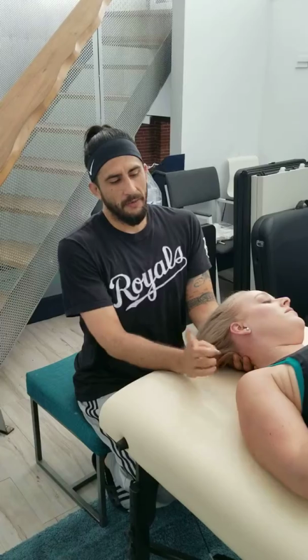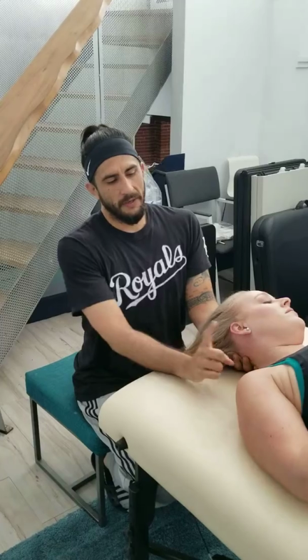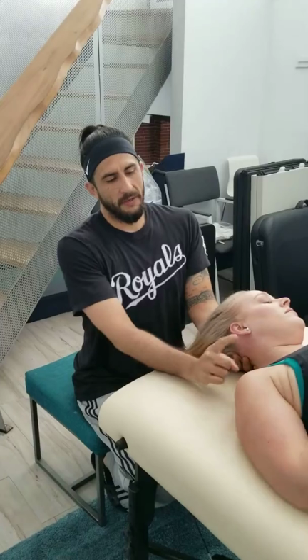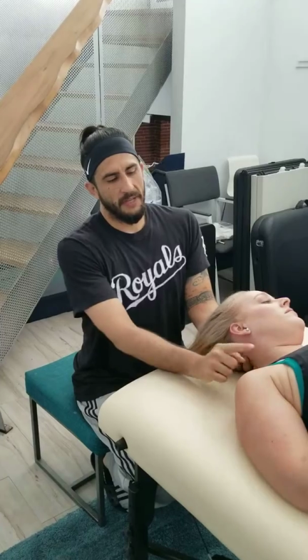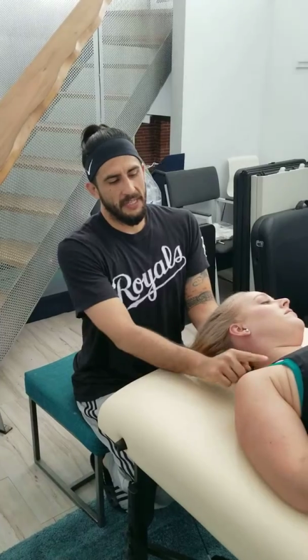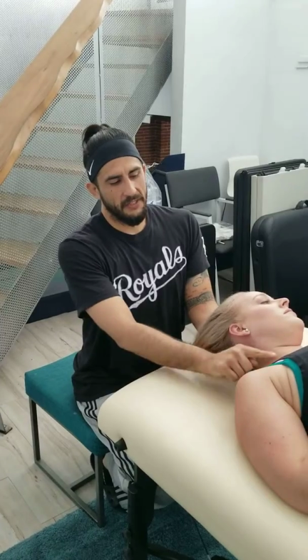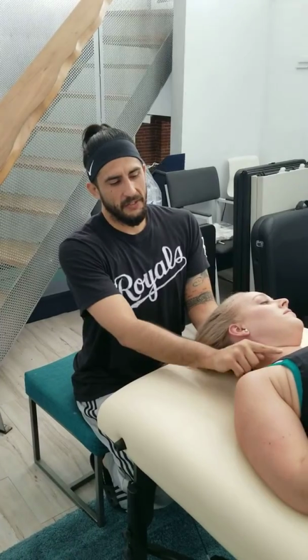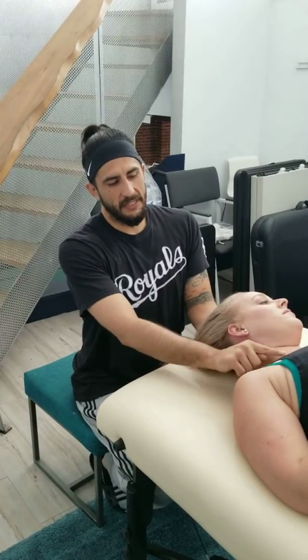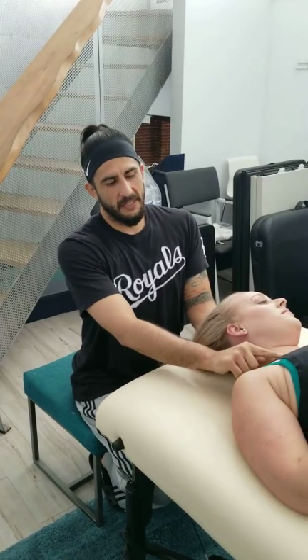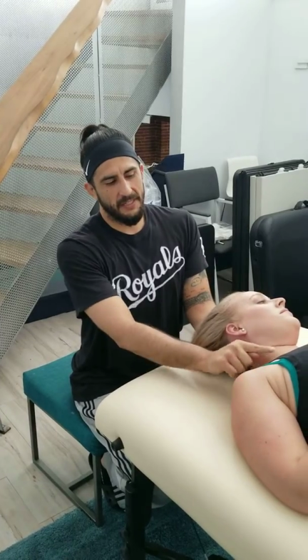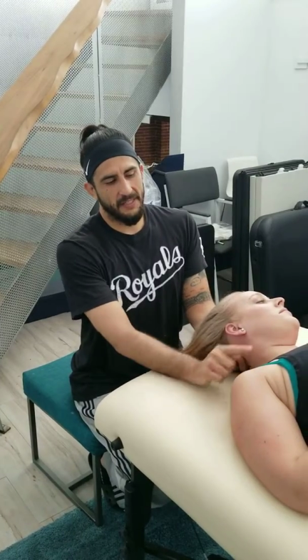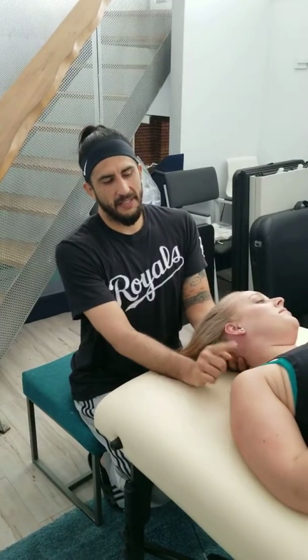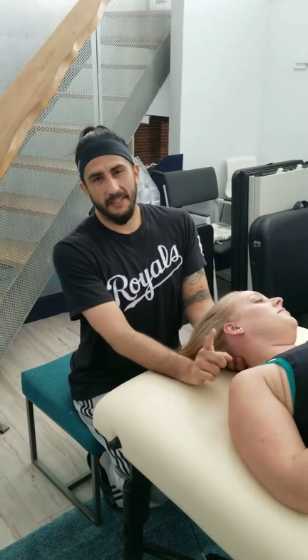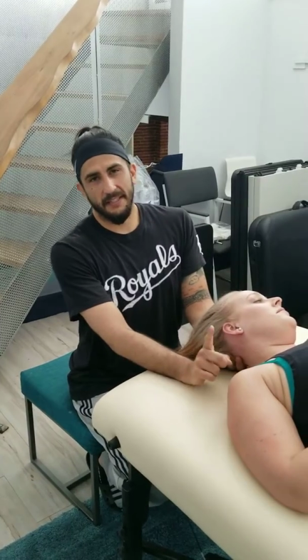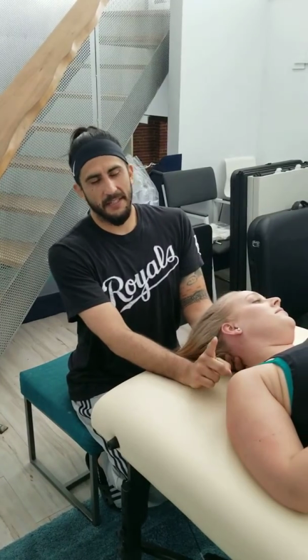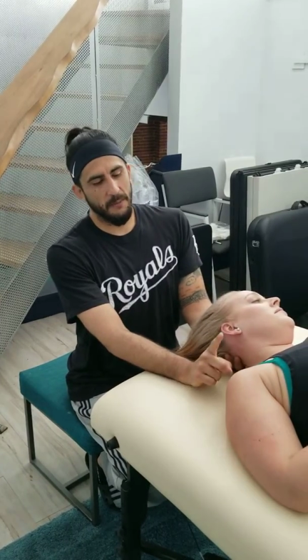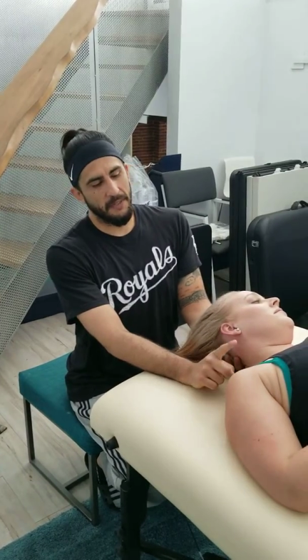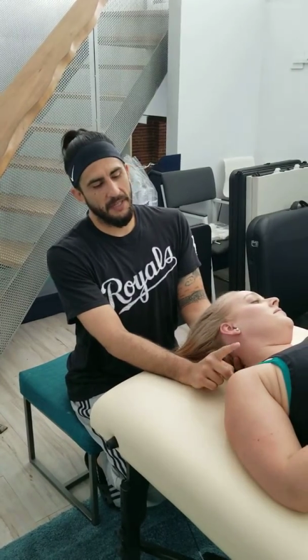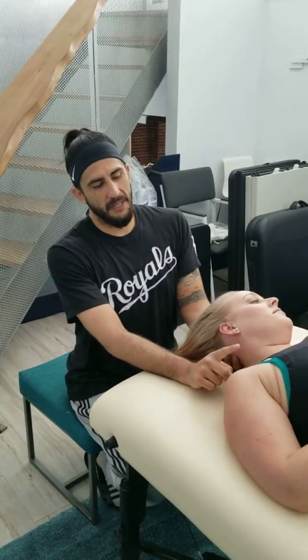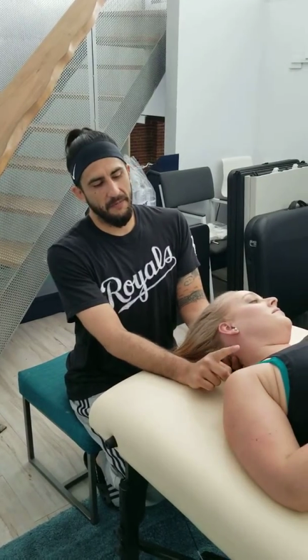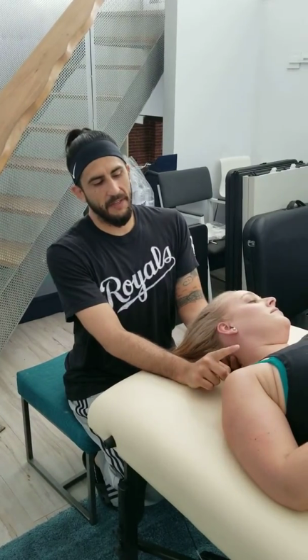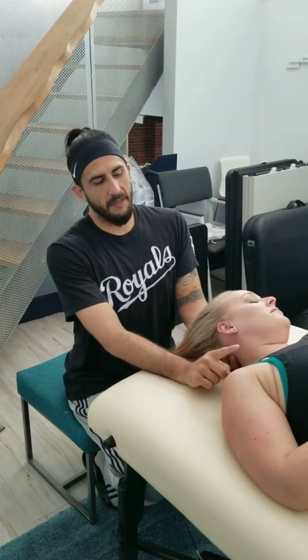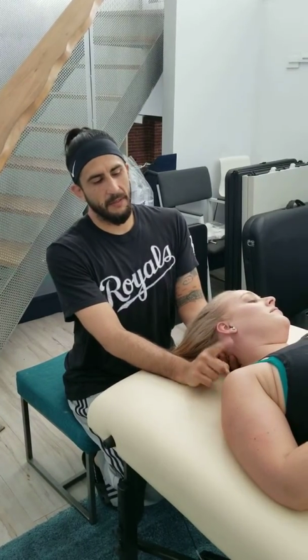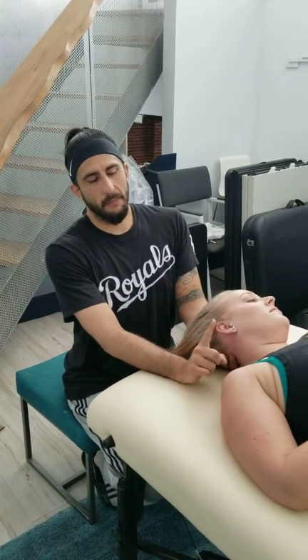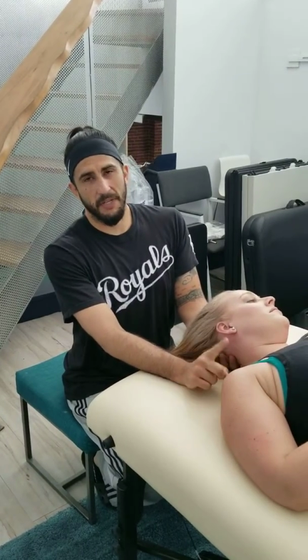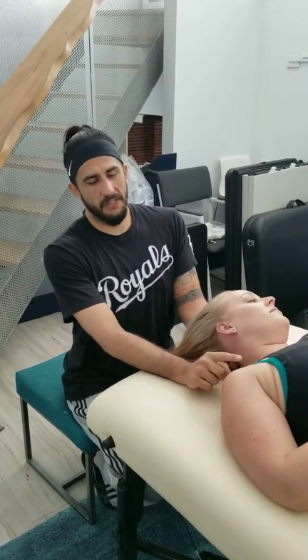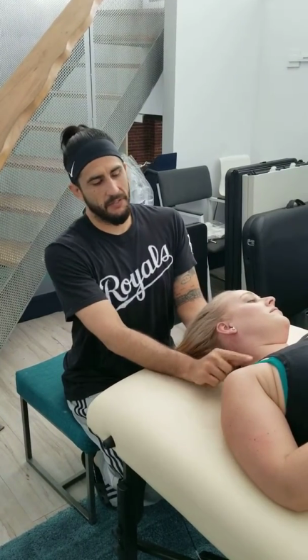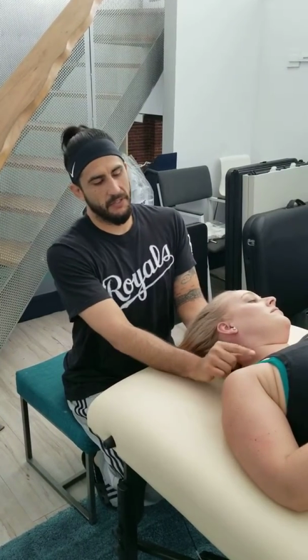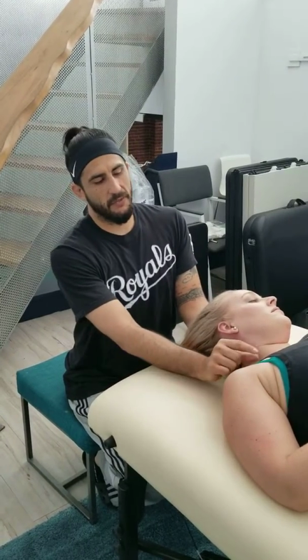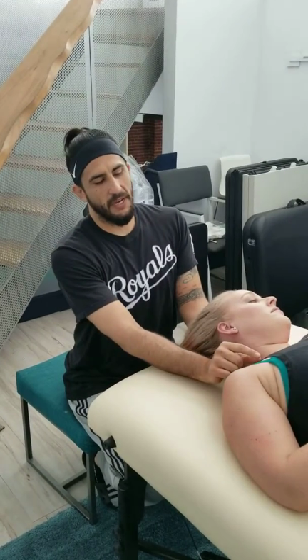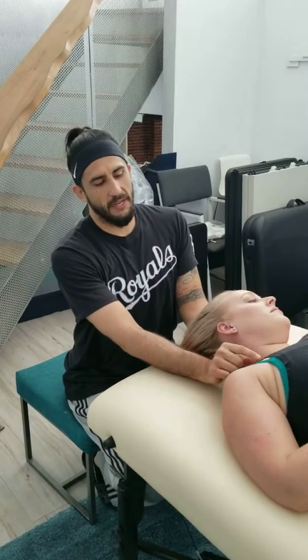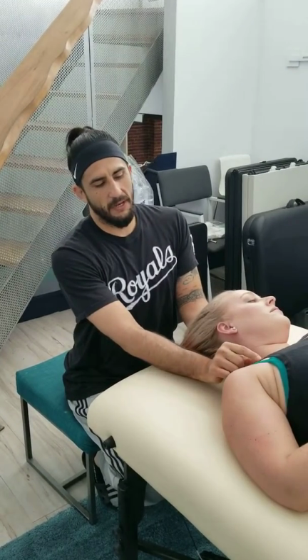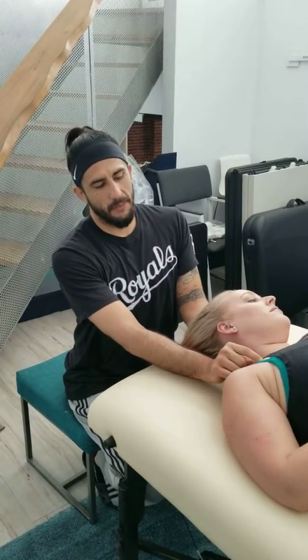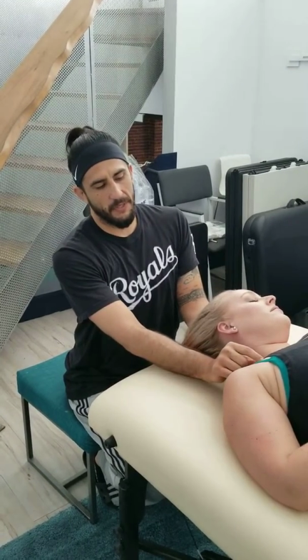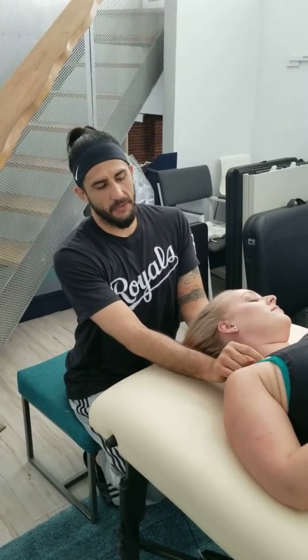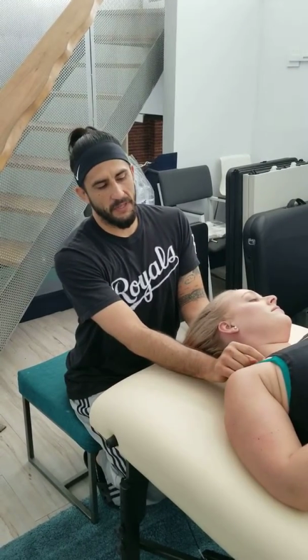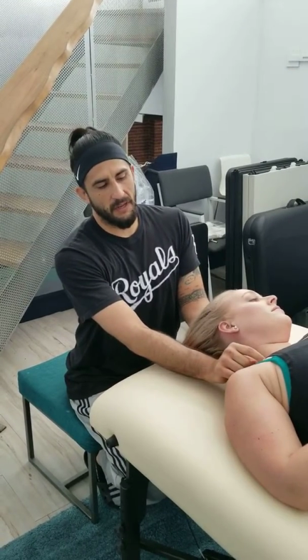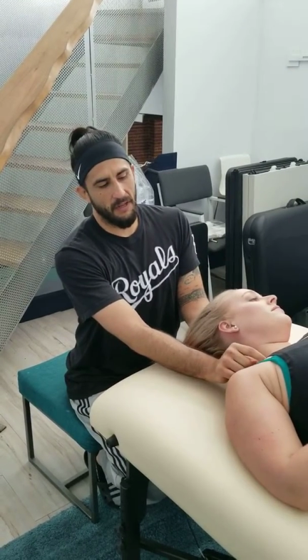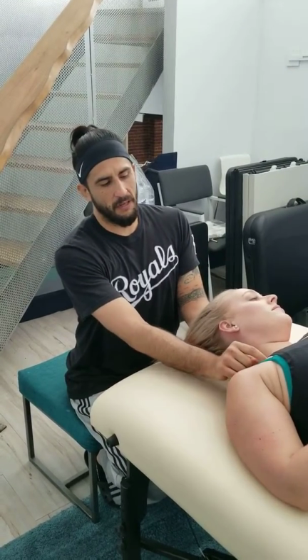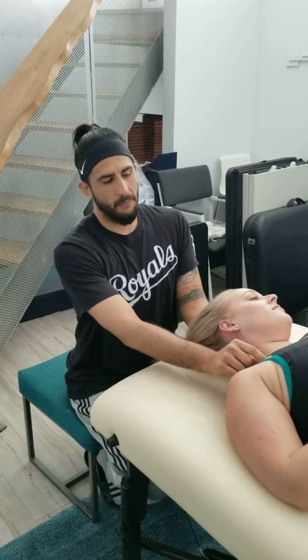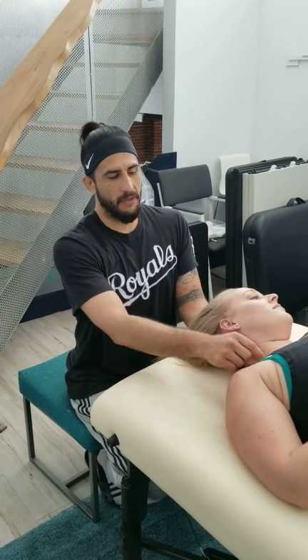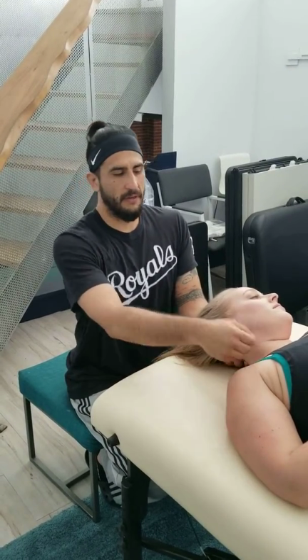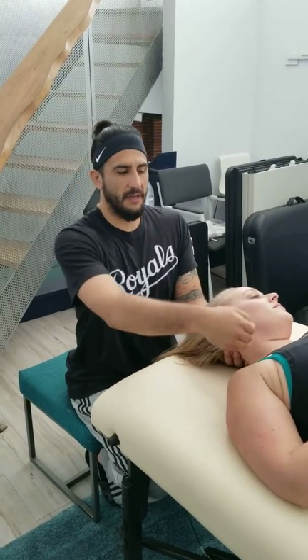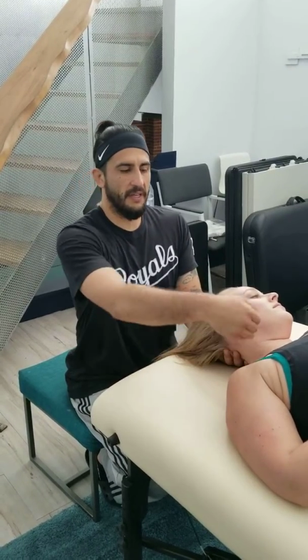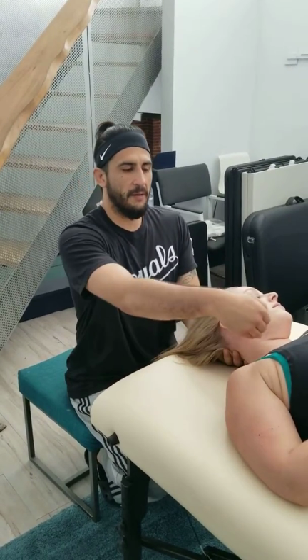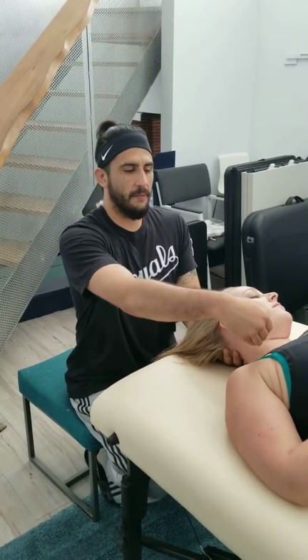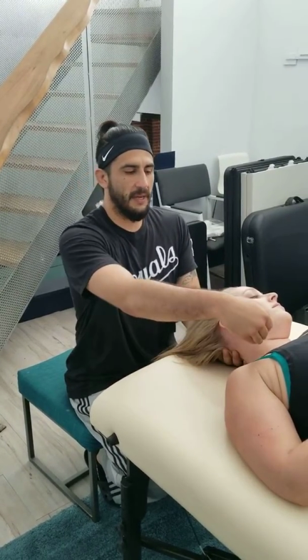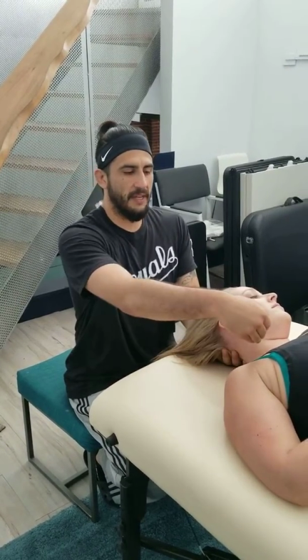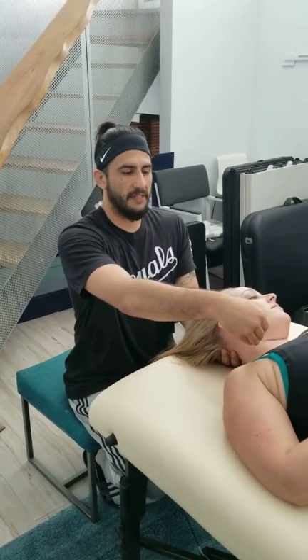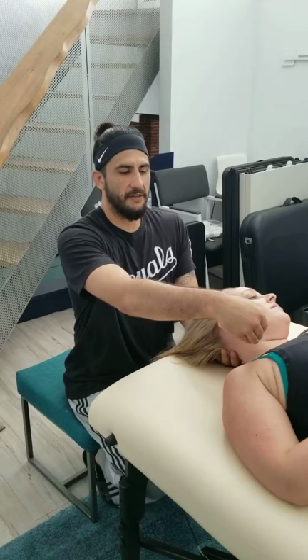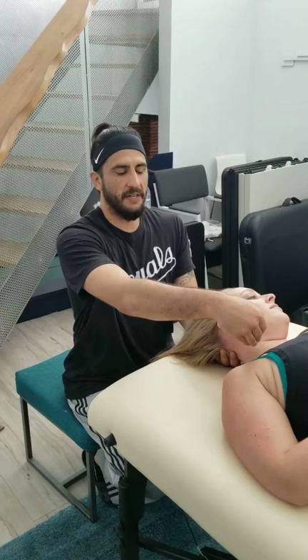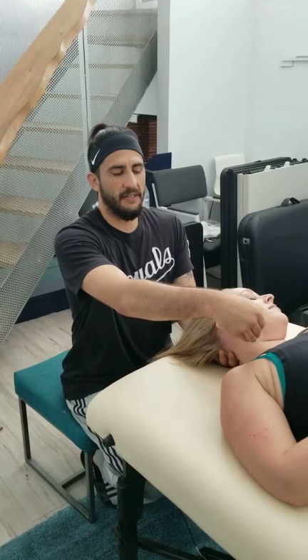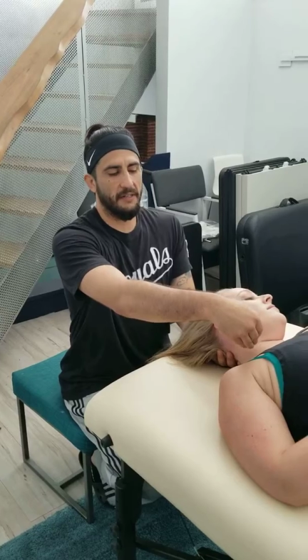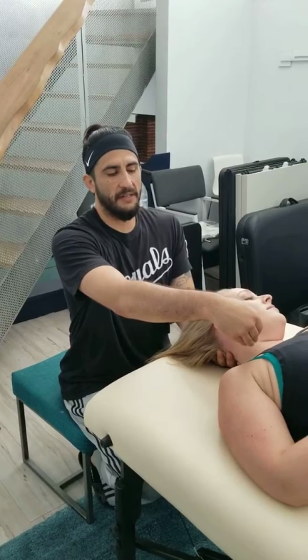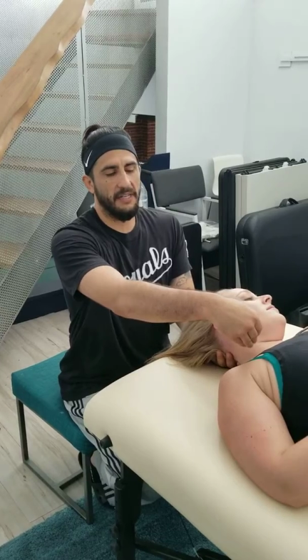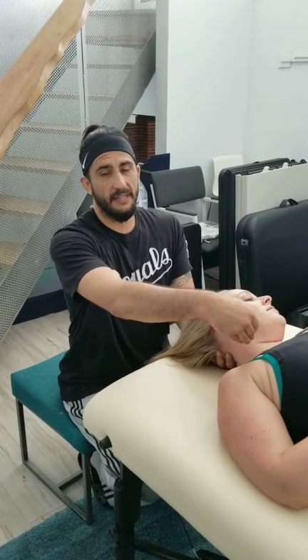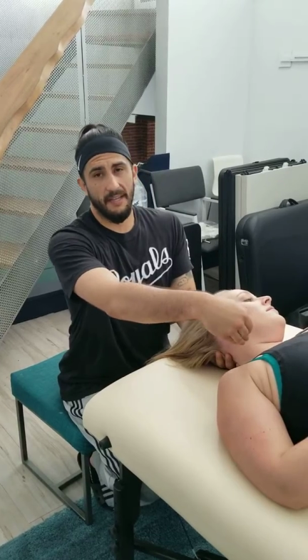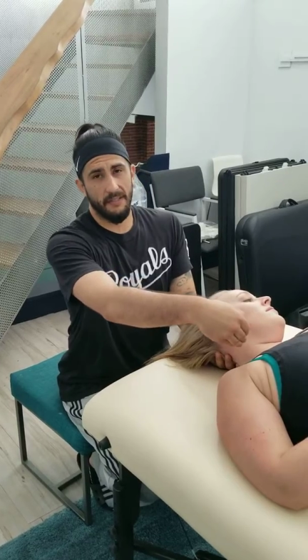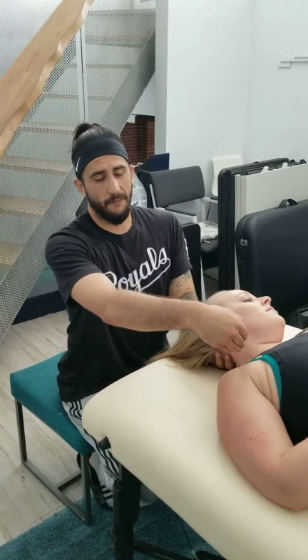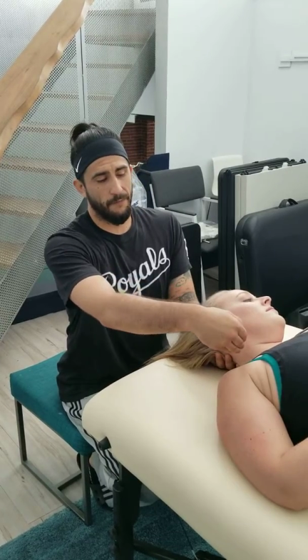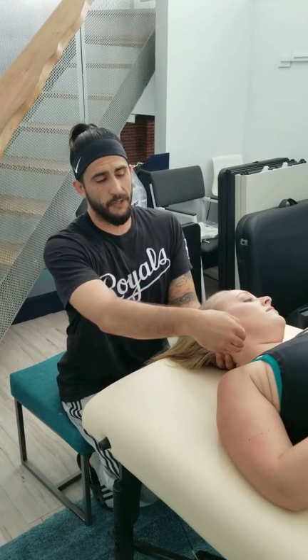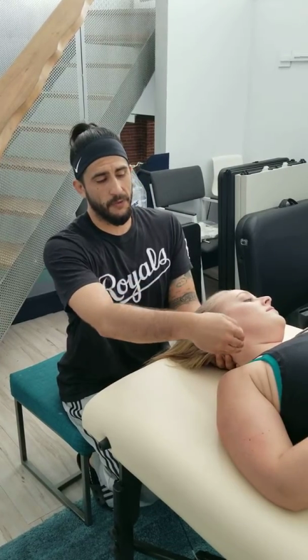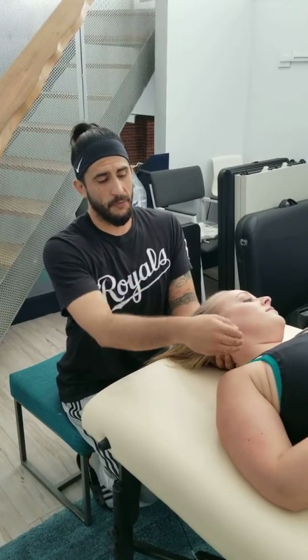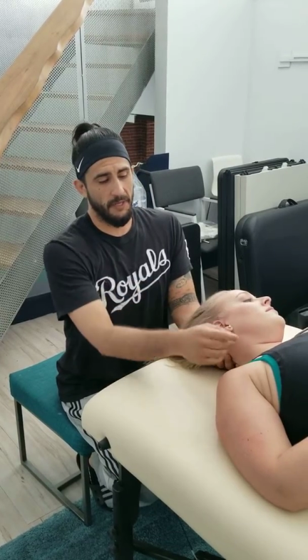Here we go guys. So as I said, the subclavian muscle is right here between the collarbone, and right directly underneath that is the first rib.